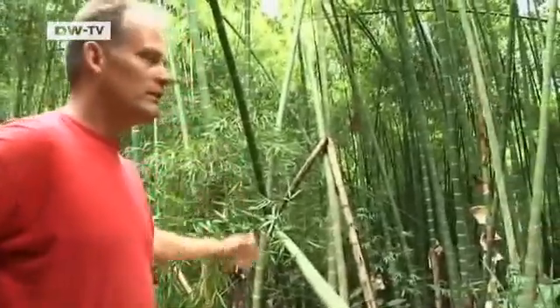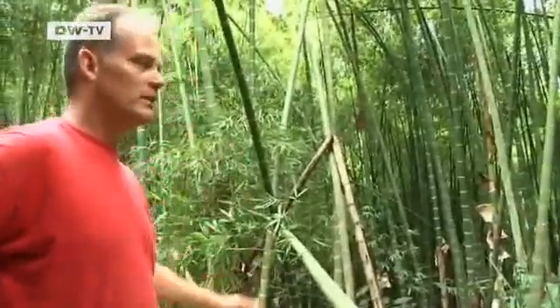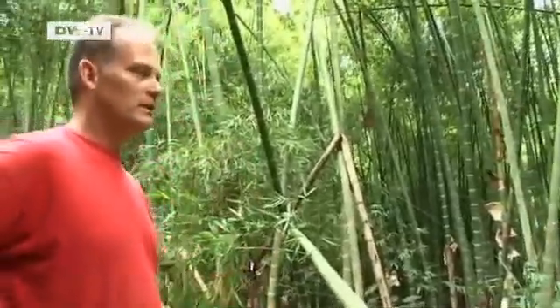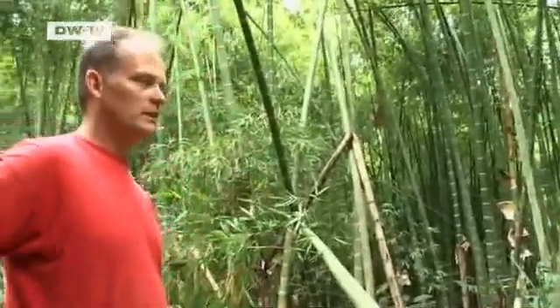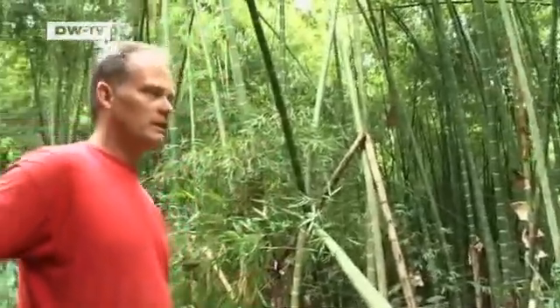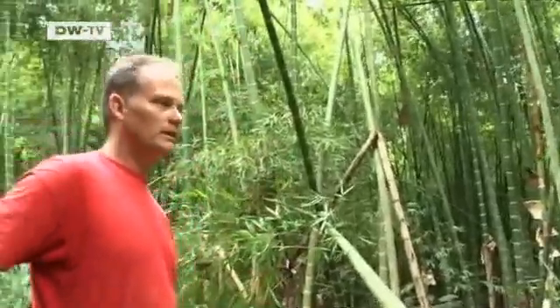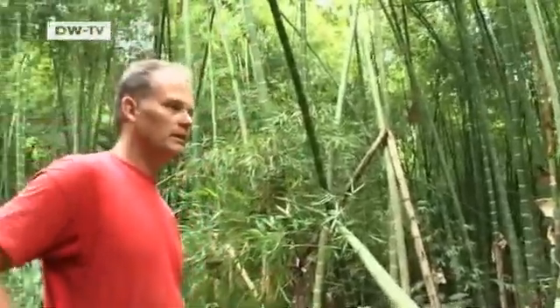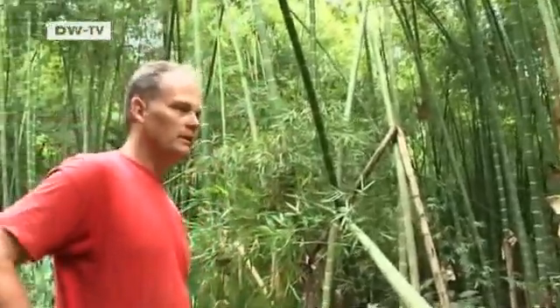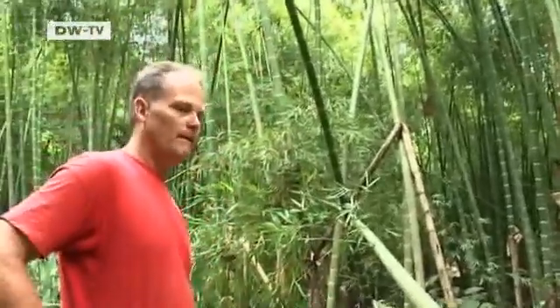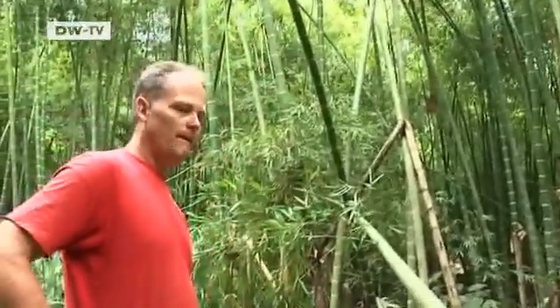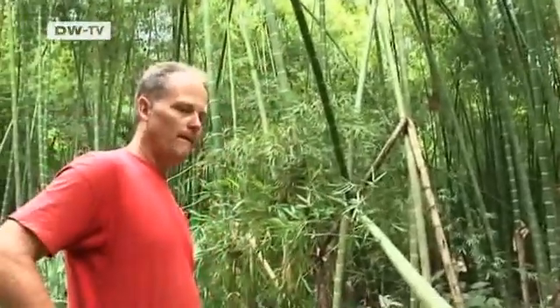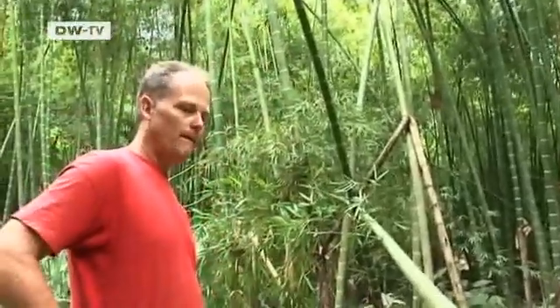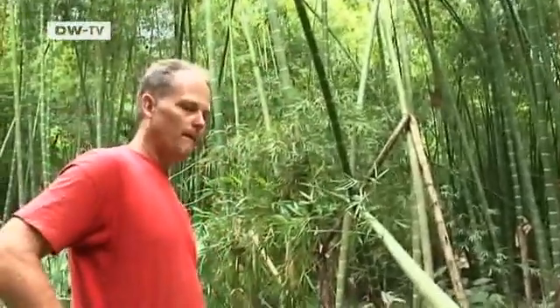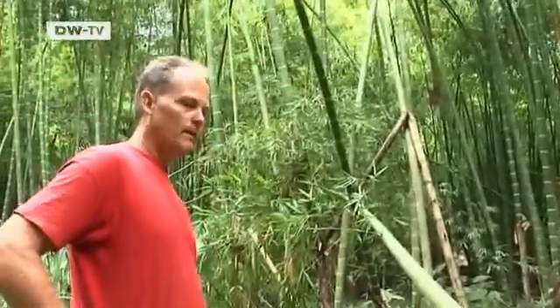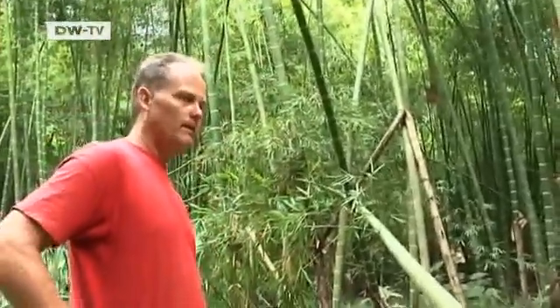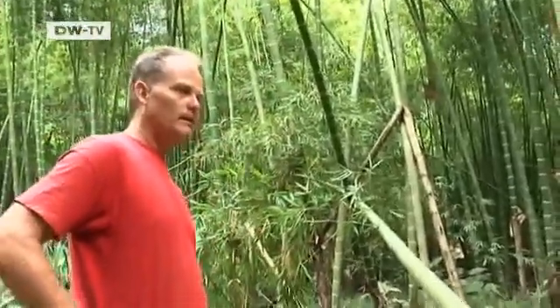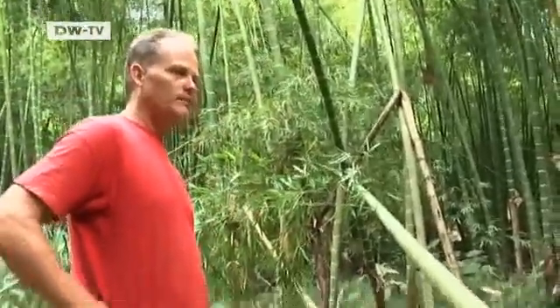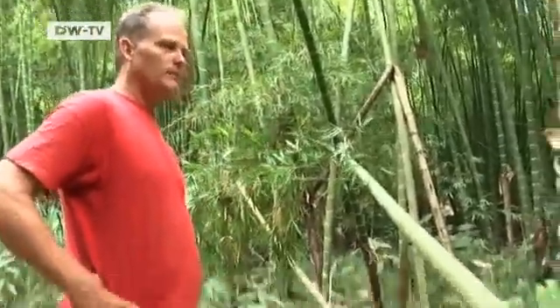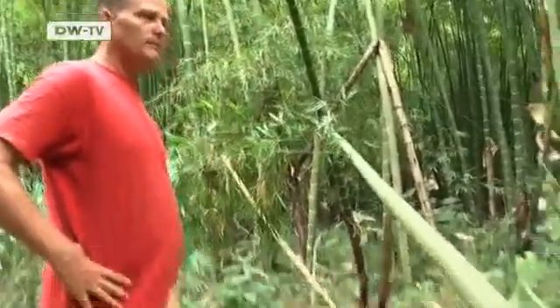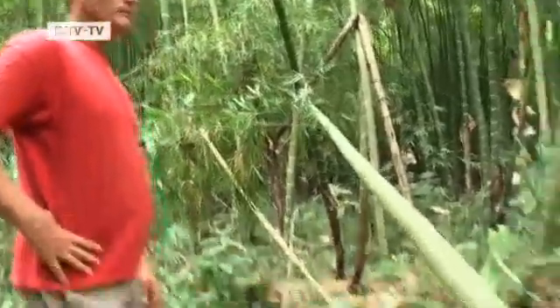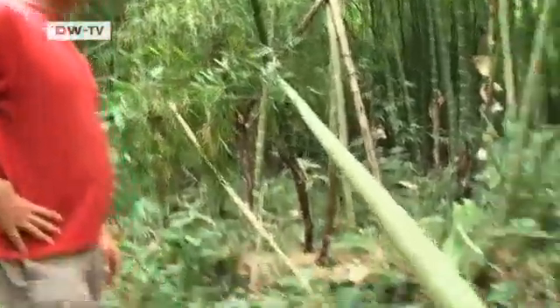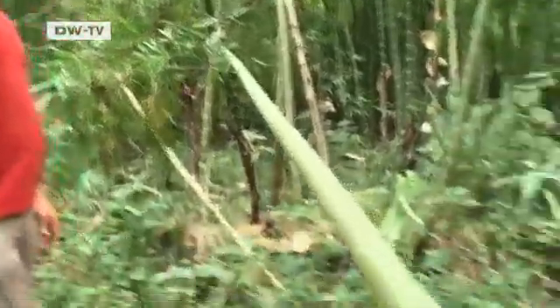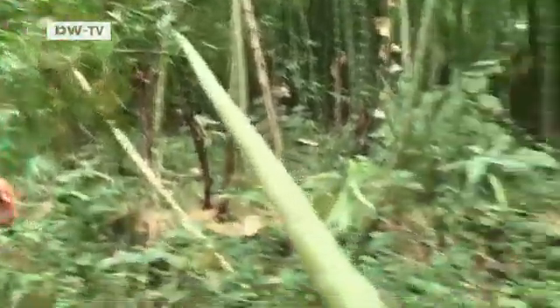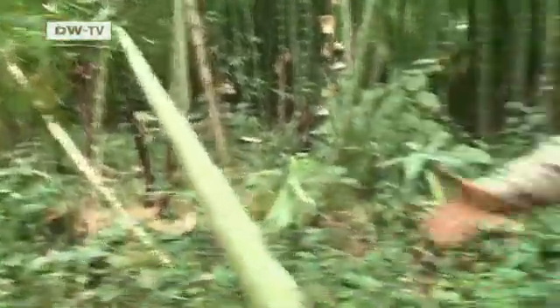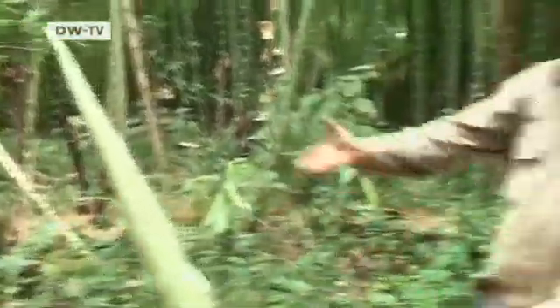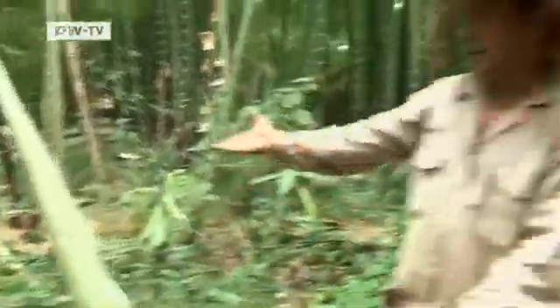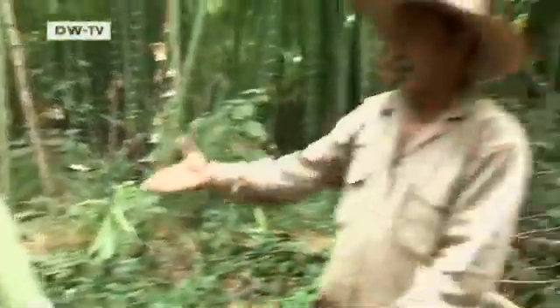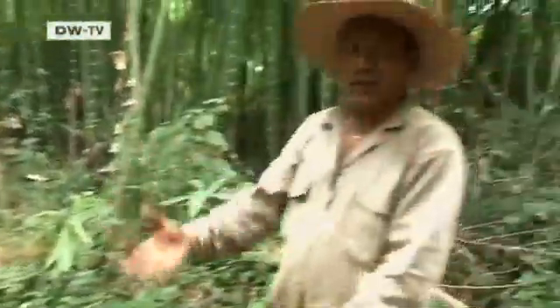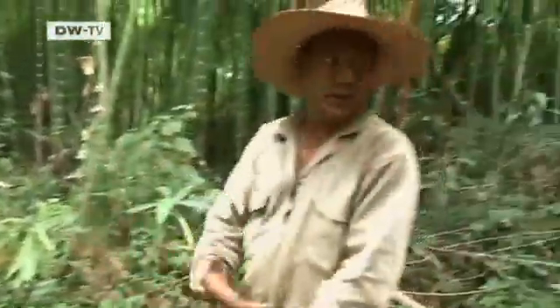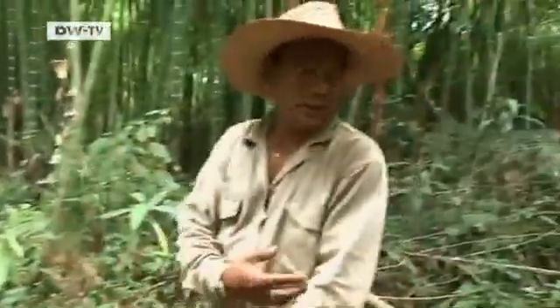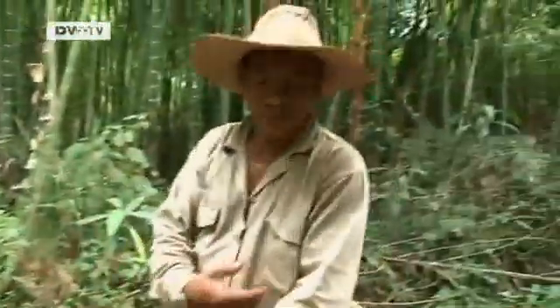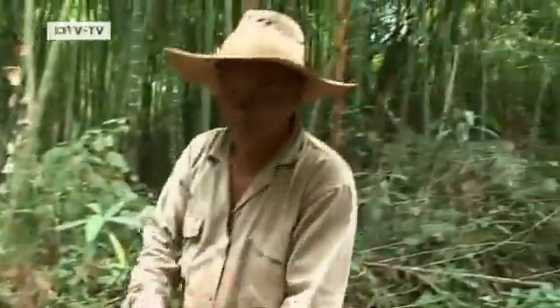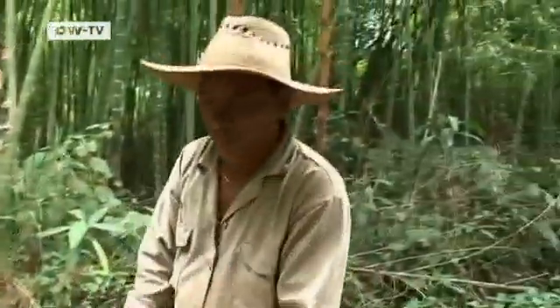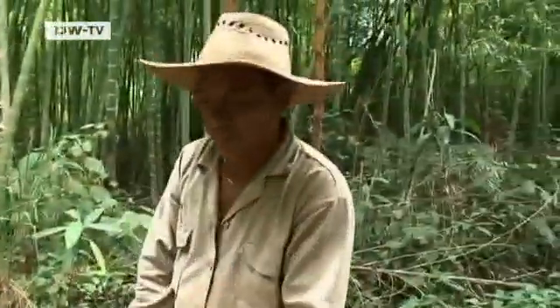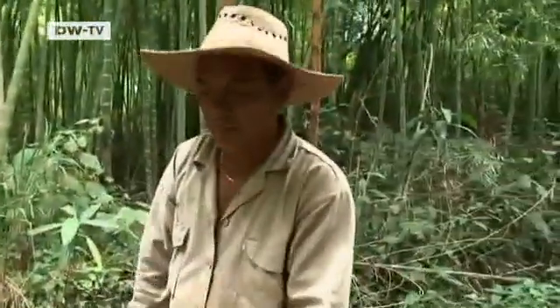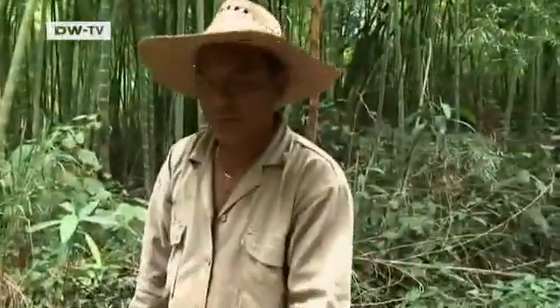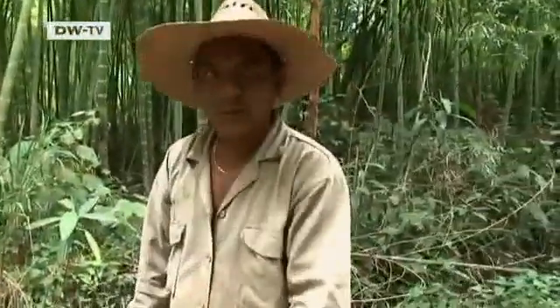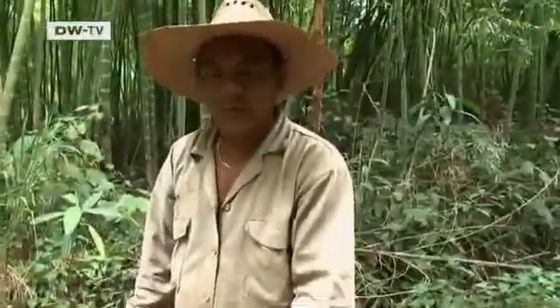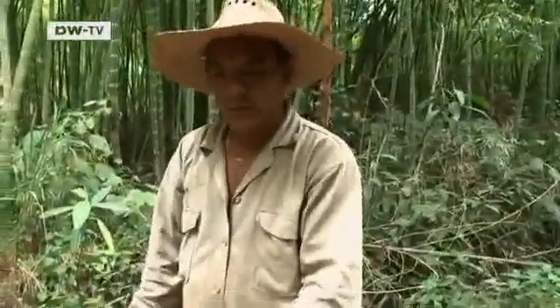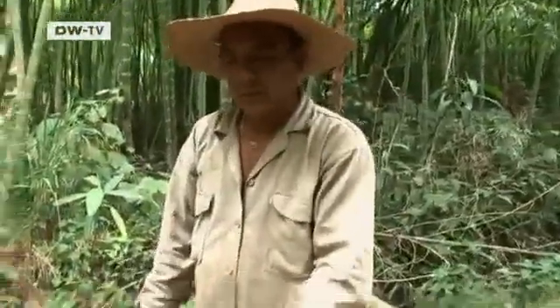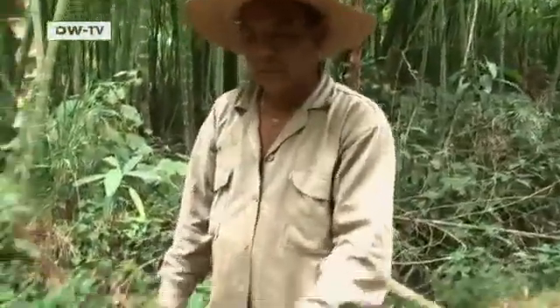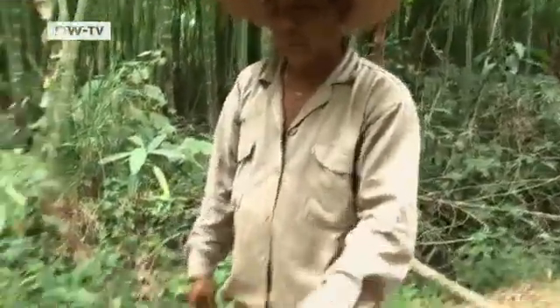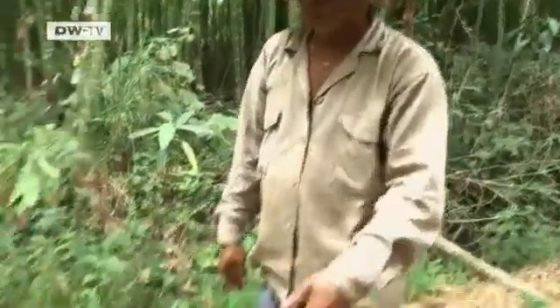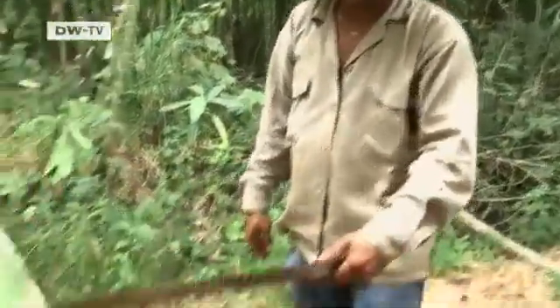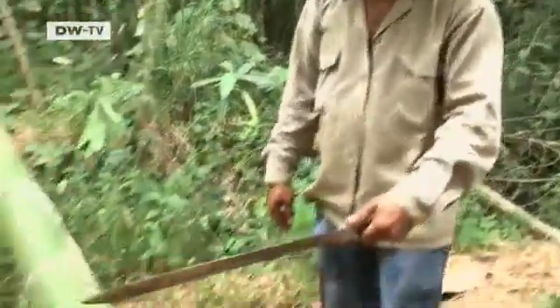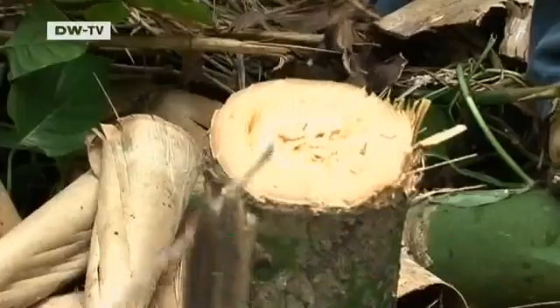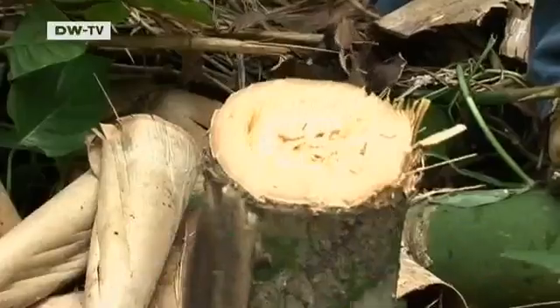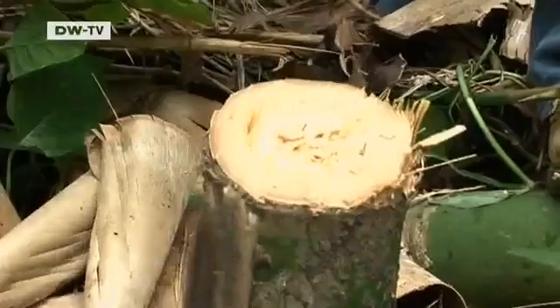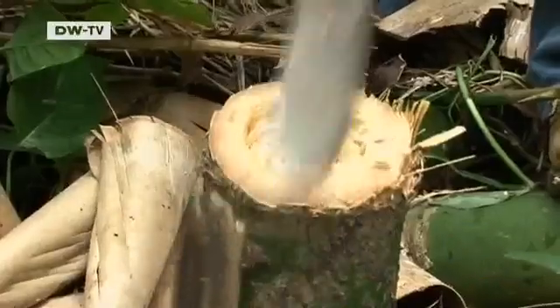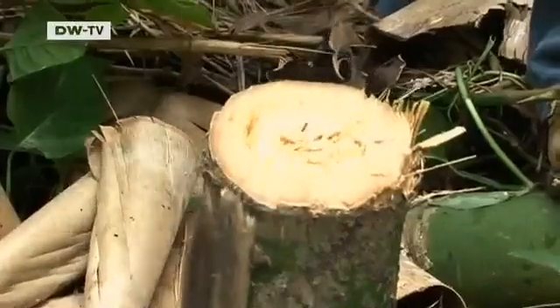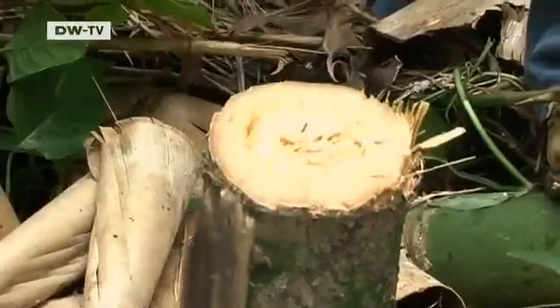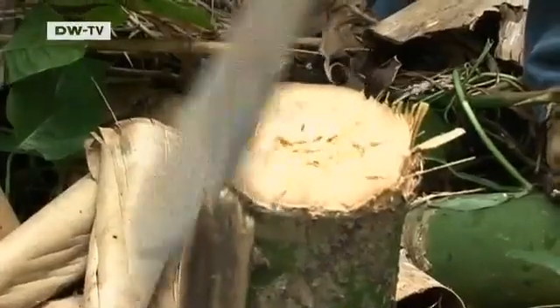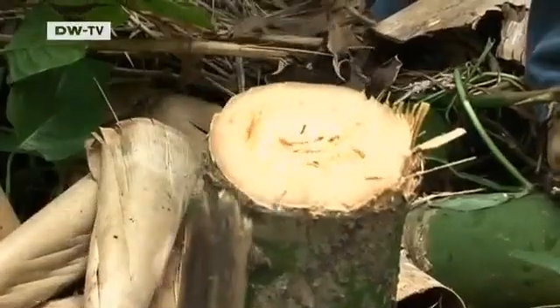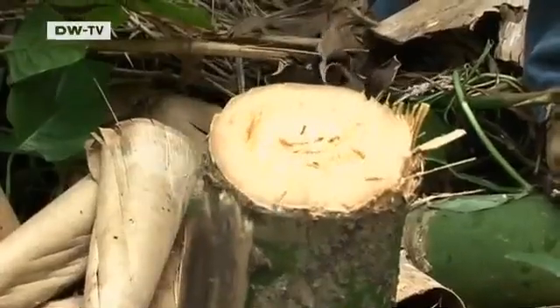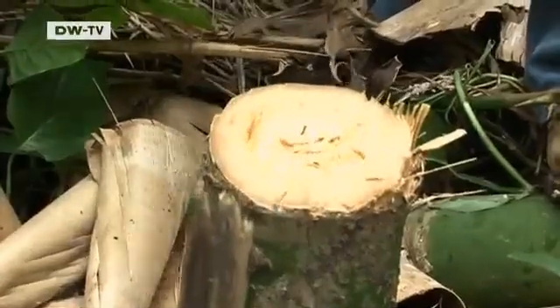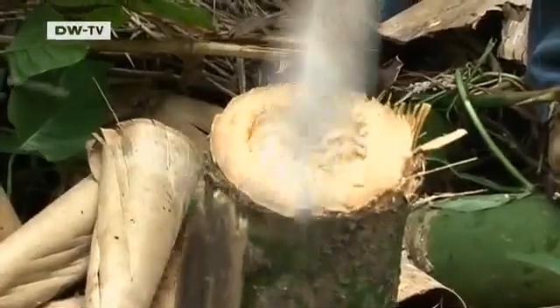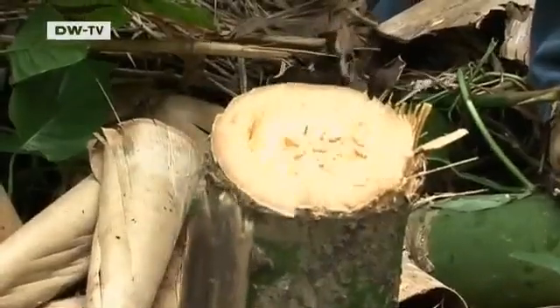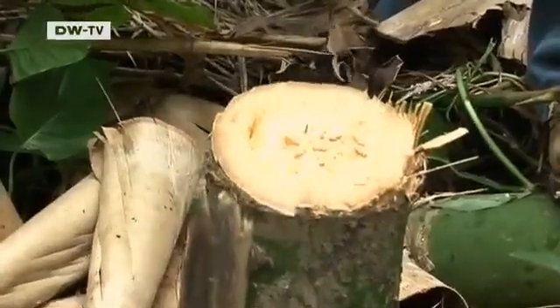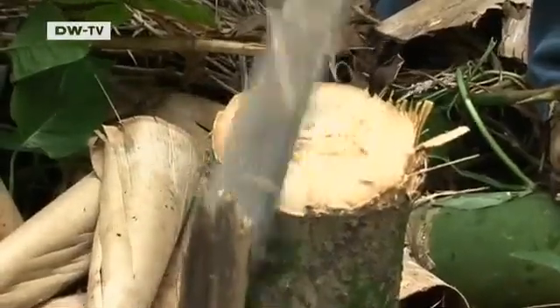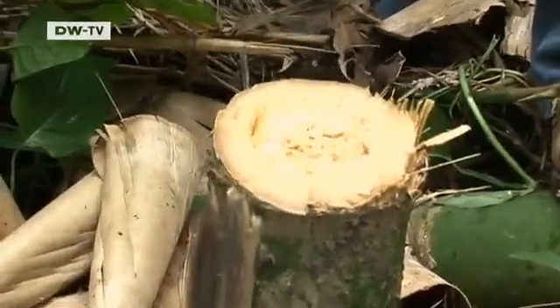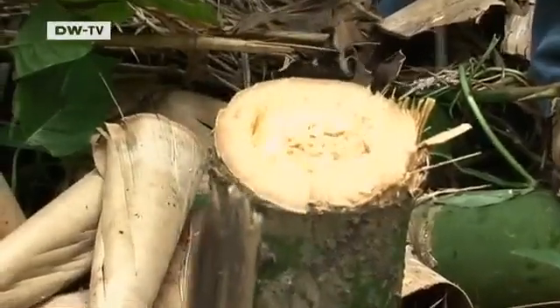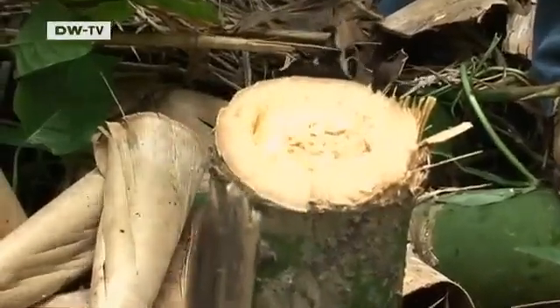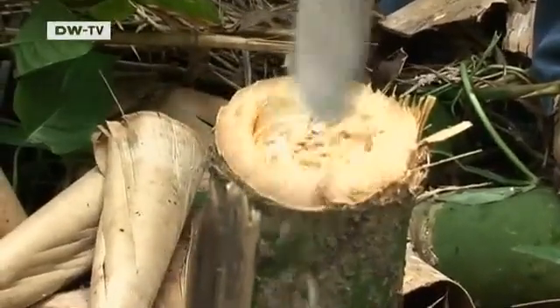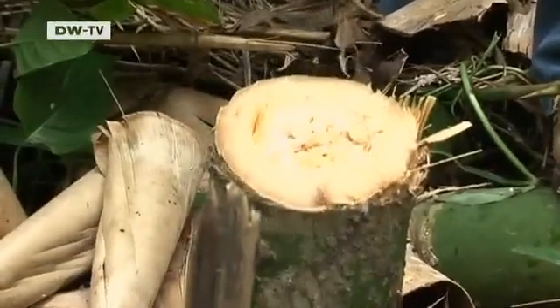Guadua can grow to a height of 30 meters within four years. Though bamboos are grasses, Guadua is as hard as wood.